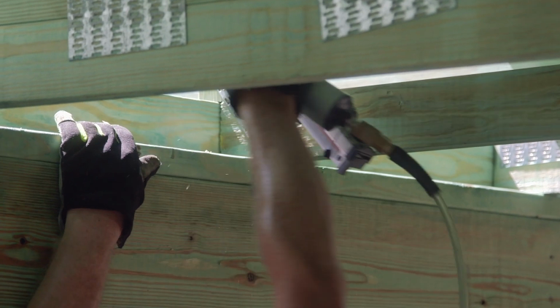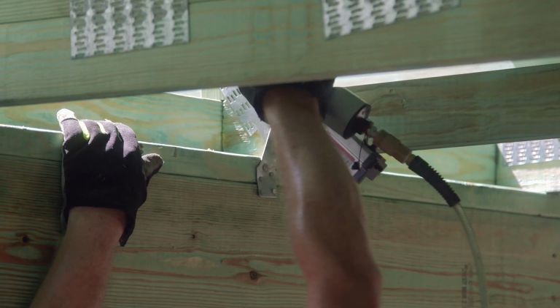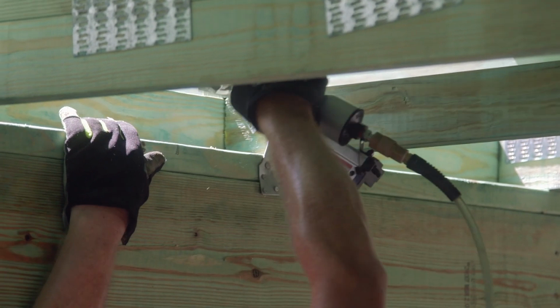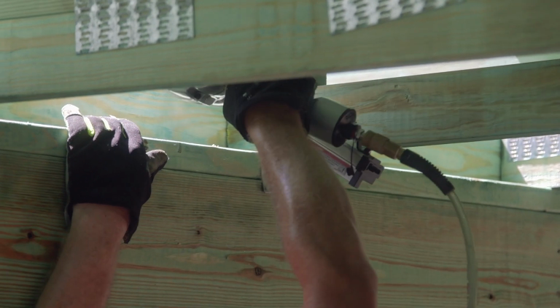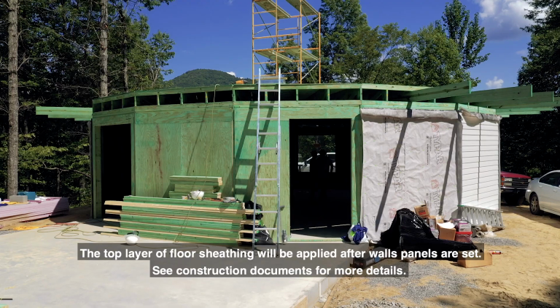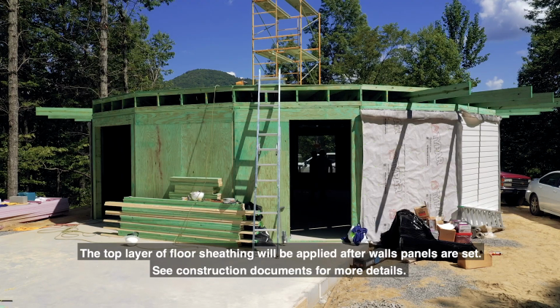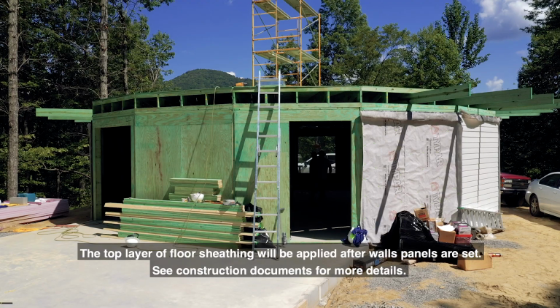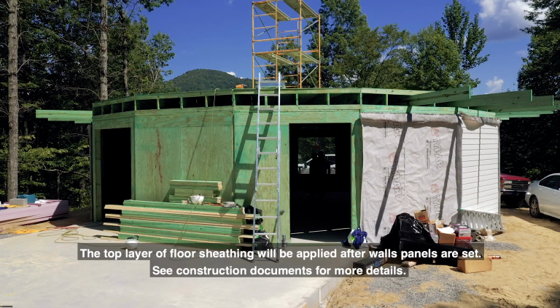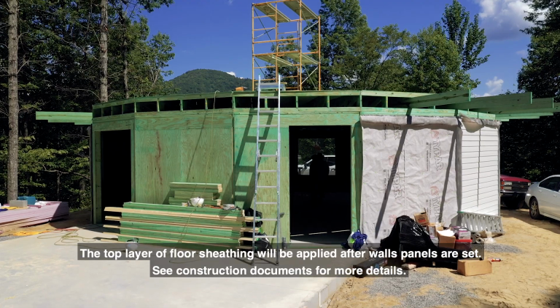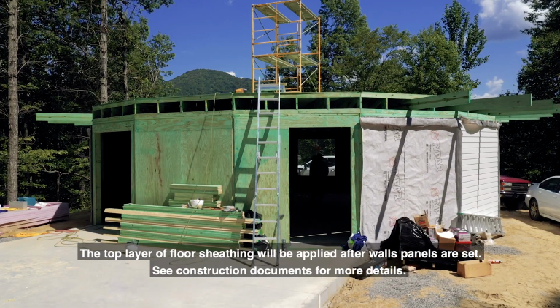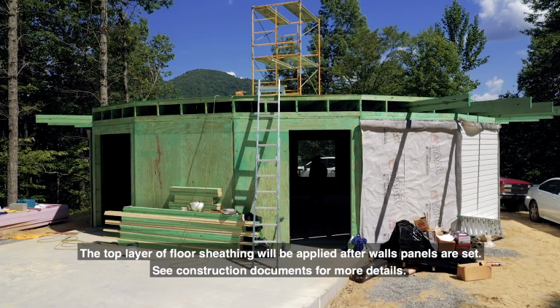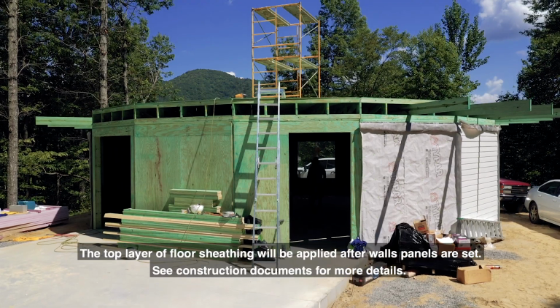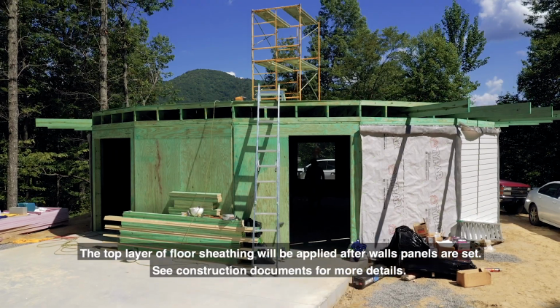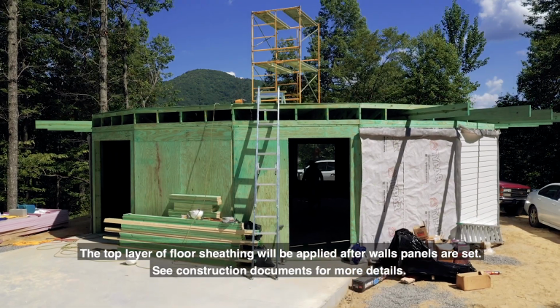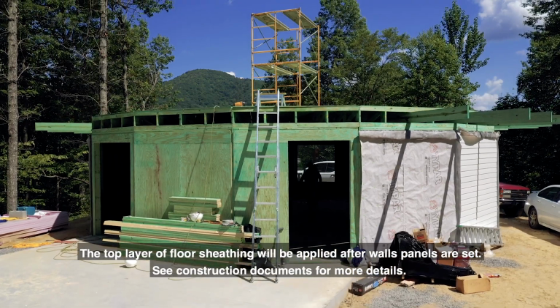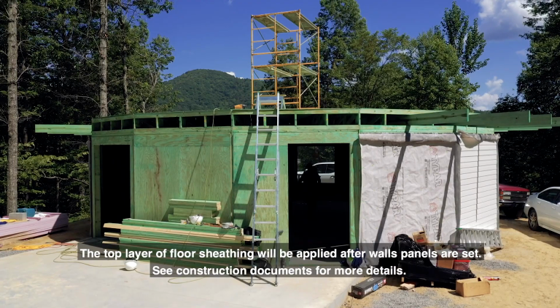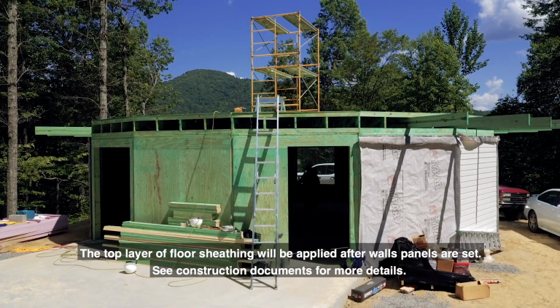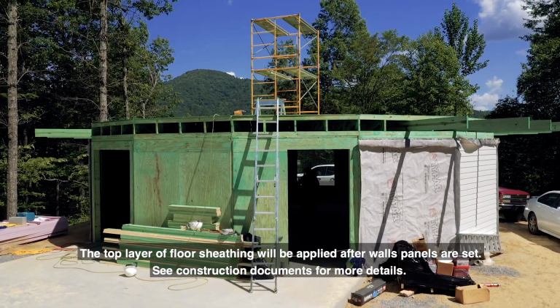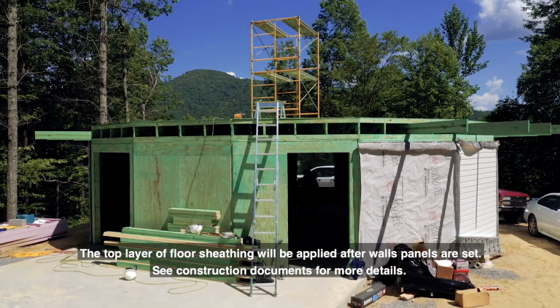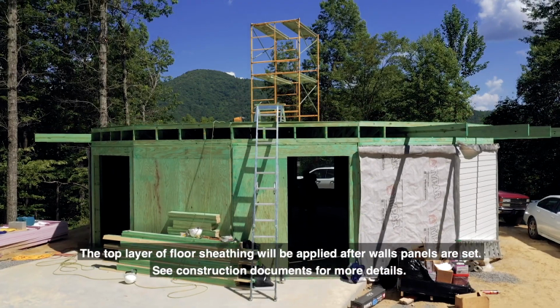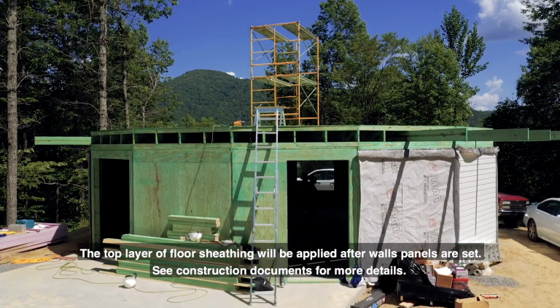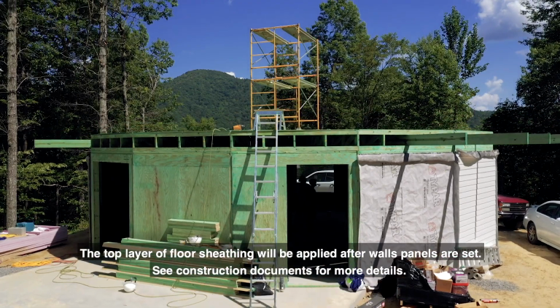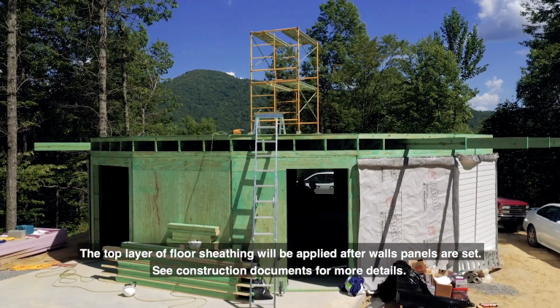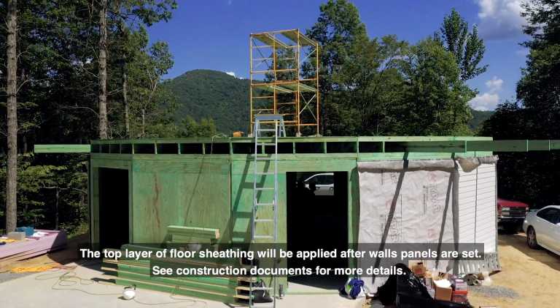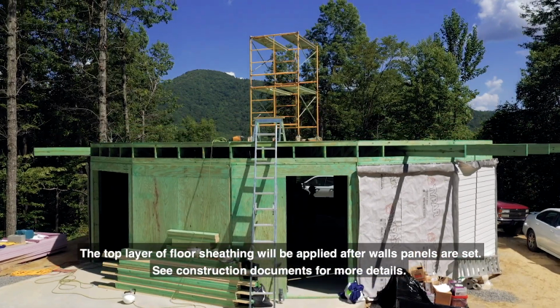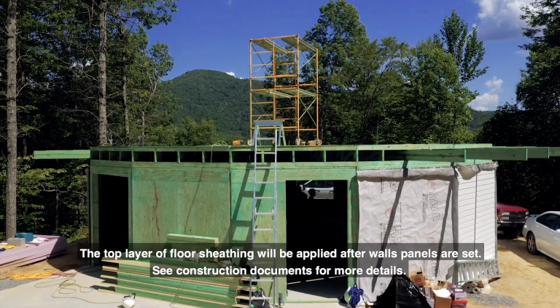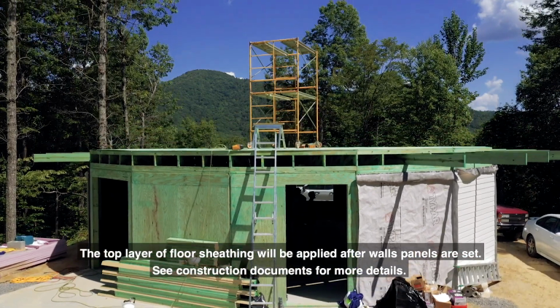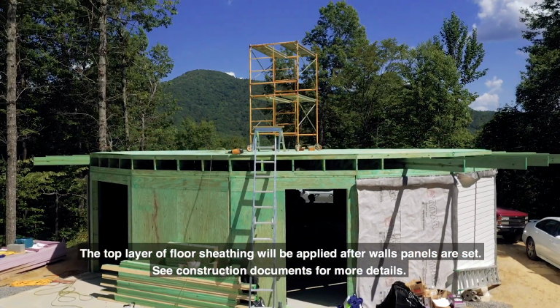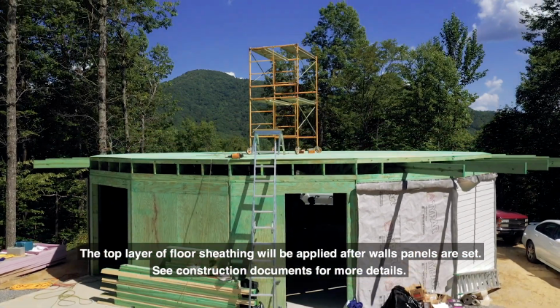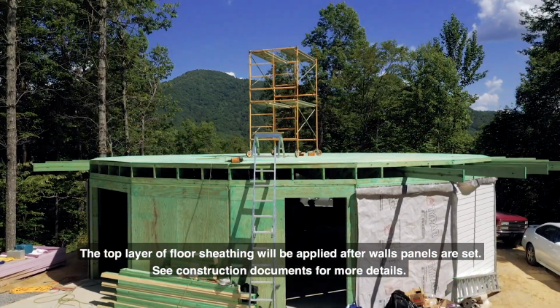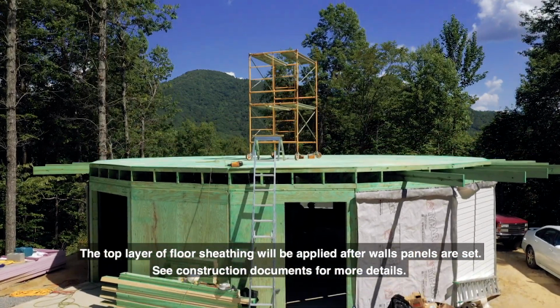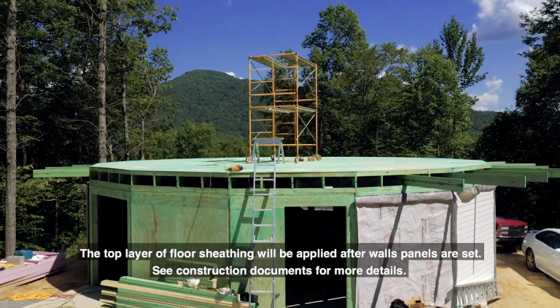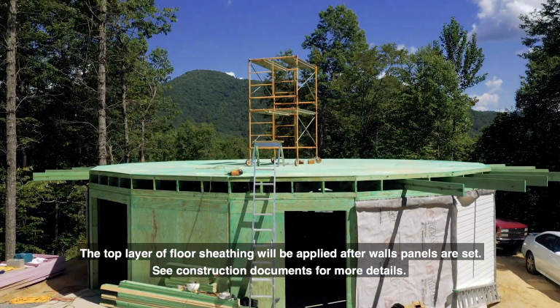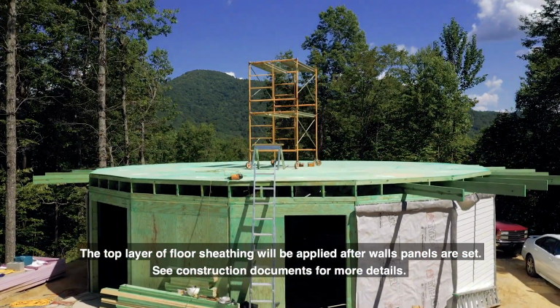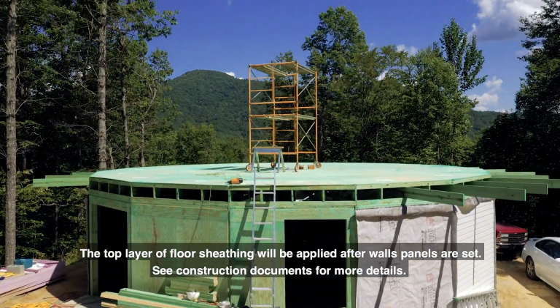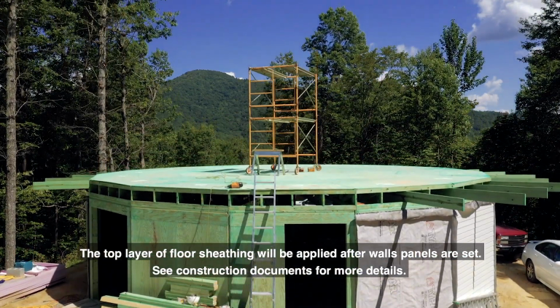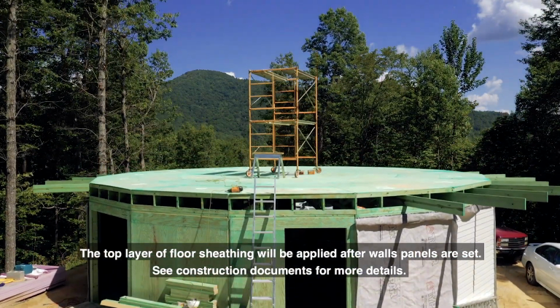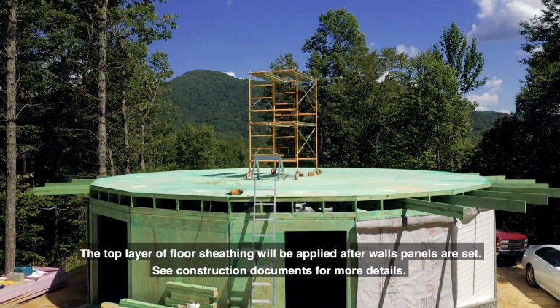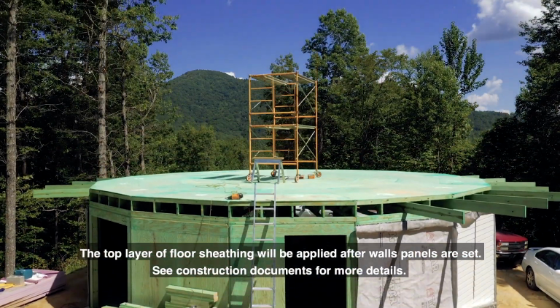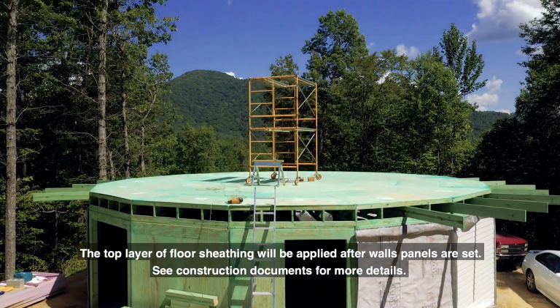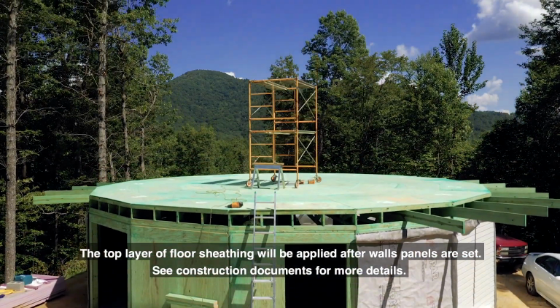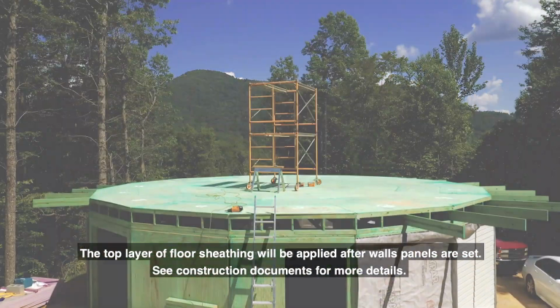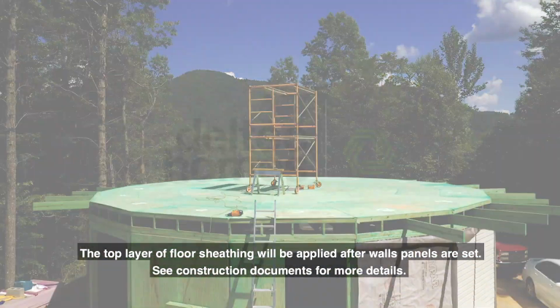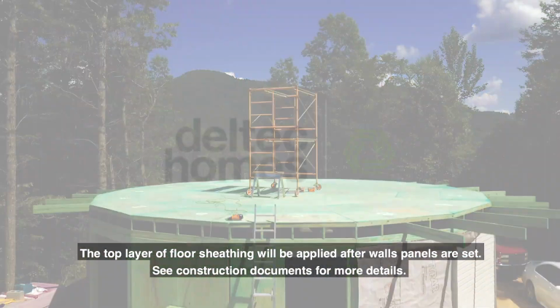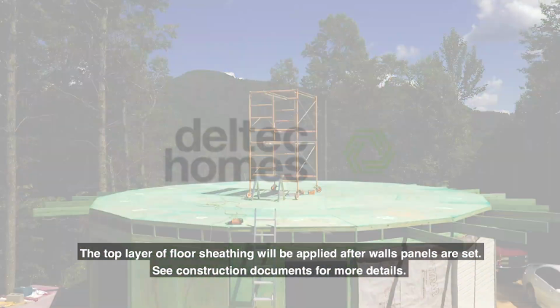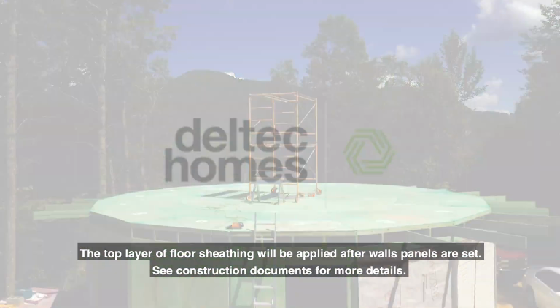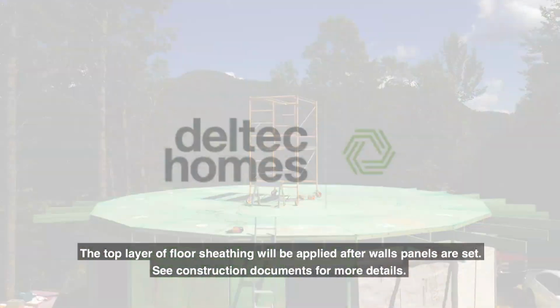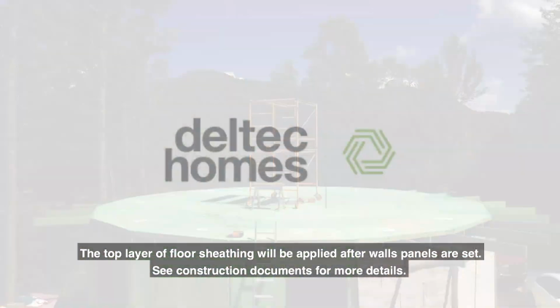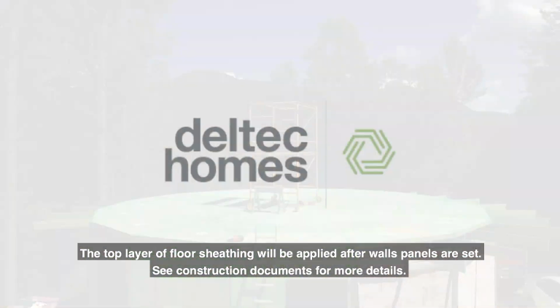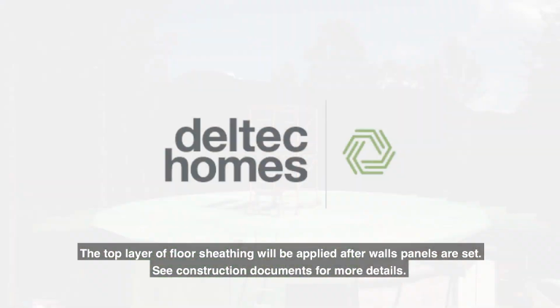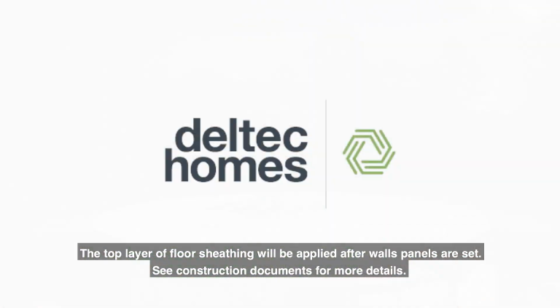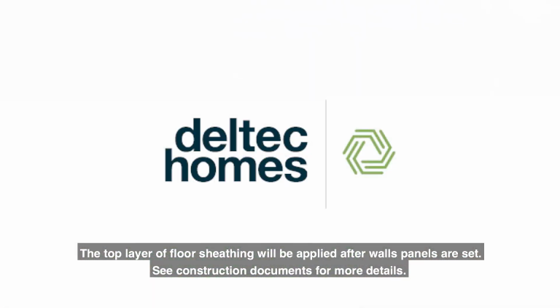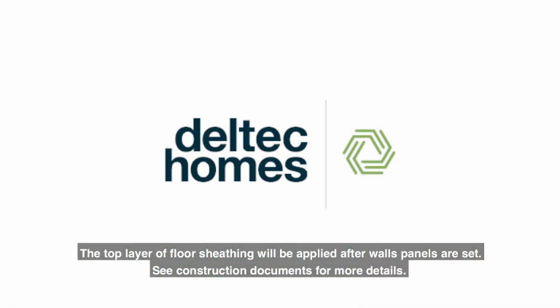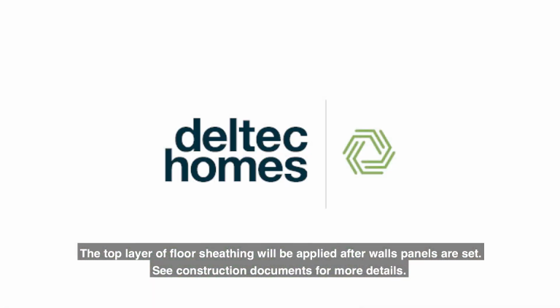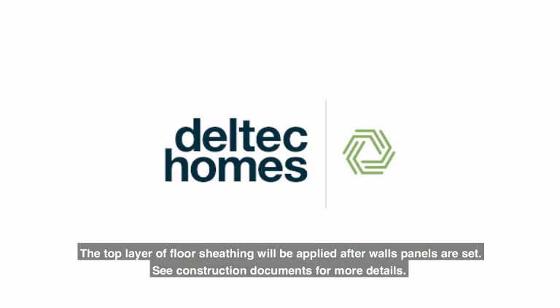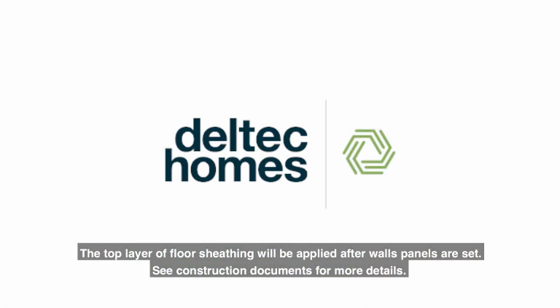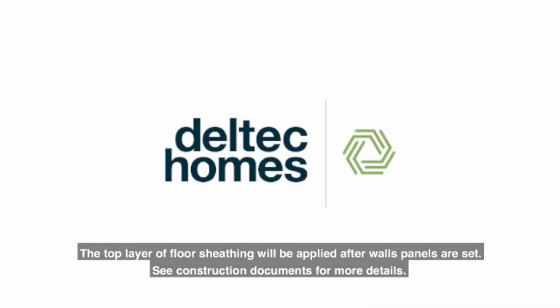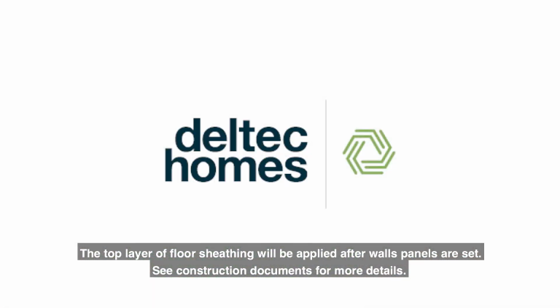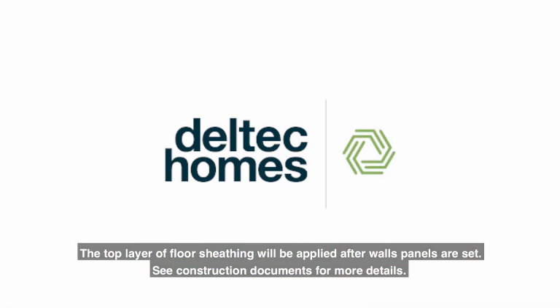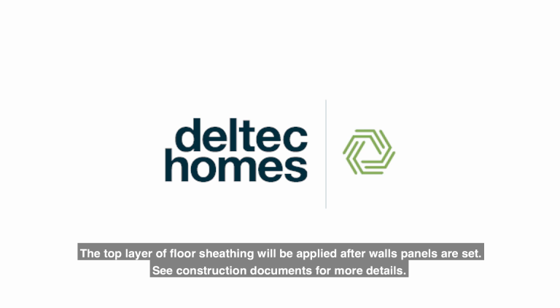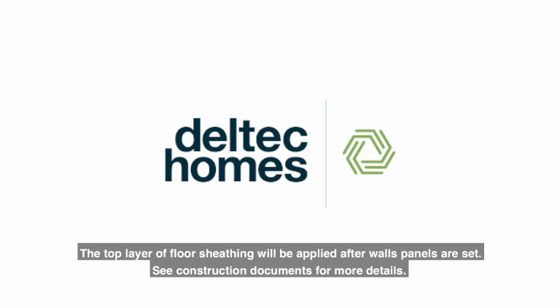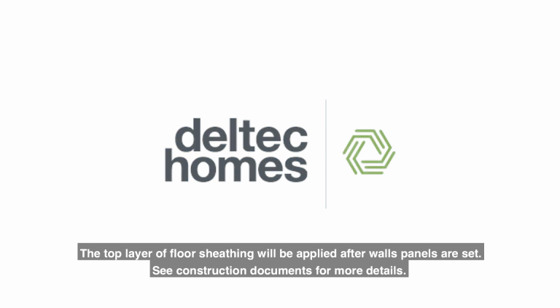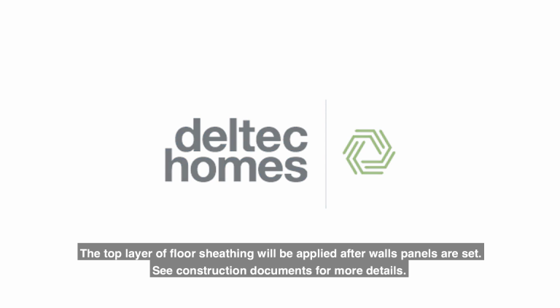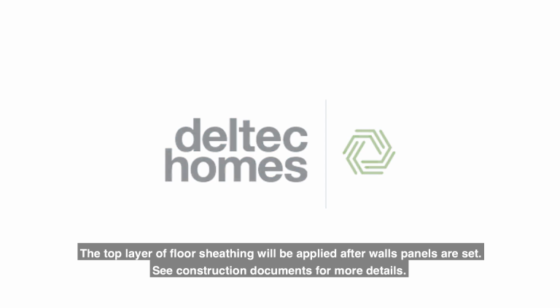The top layer of floor sheathing will be applied after wall panels are set. See construction documents for more details.